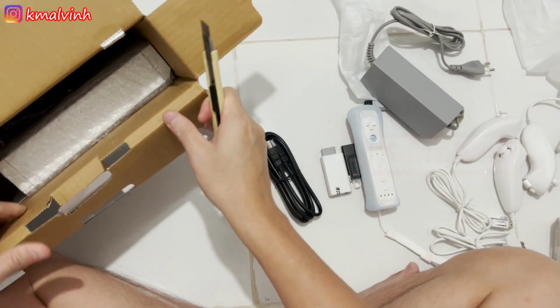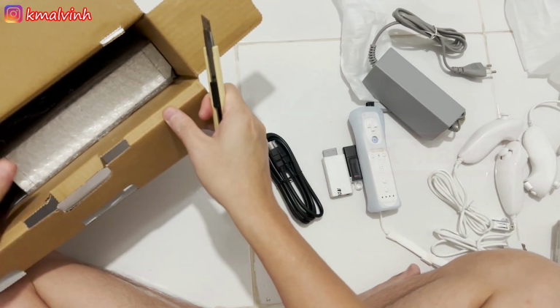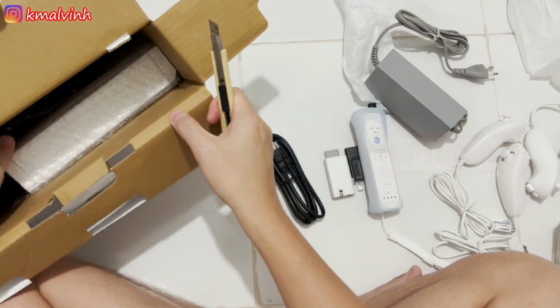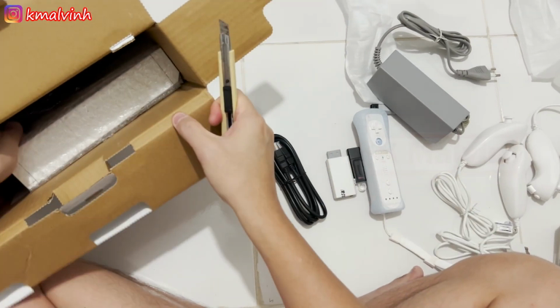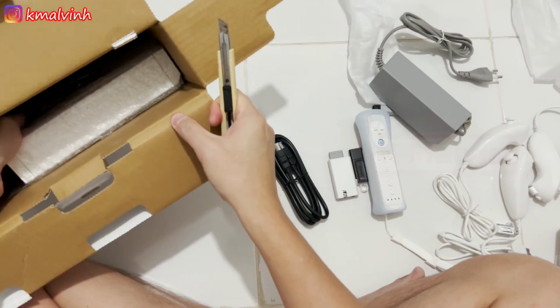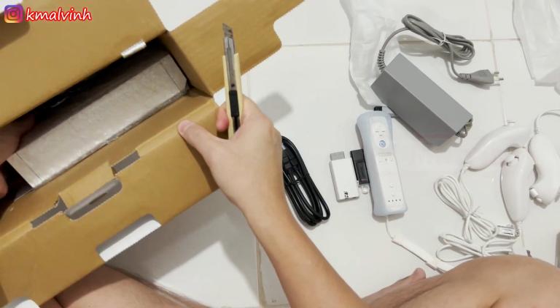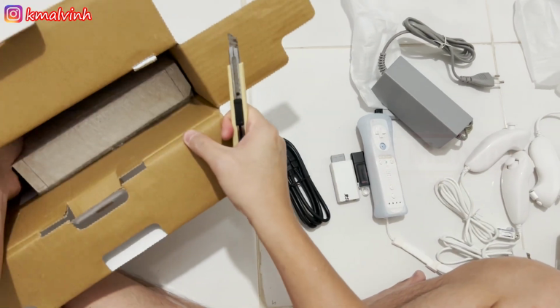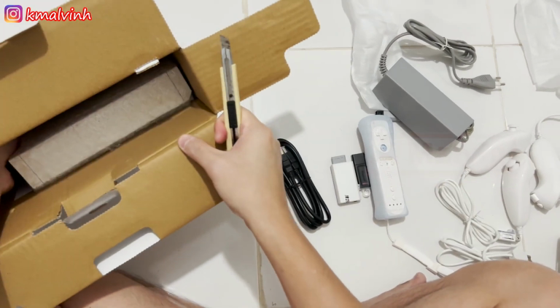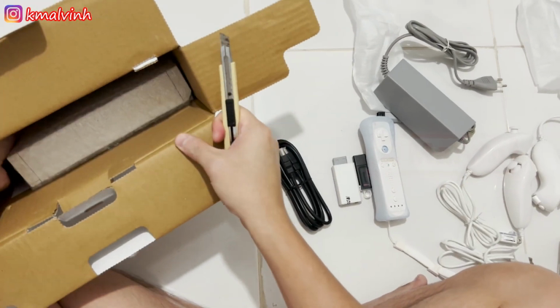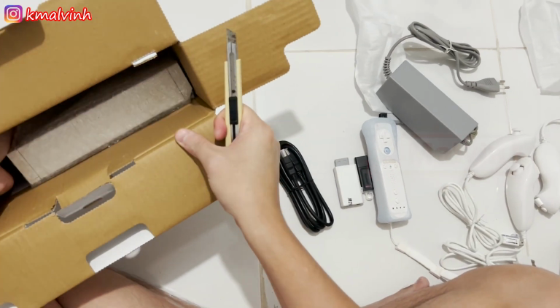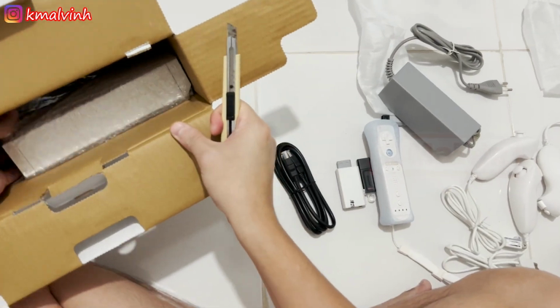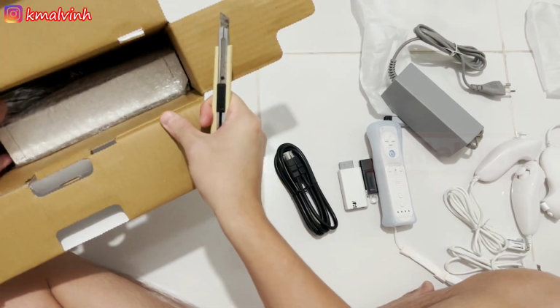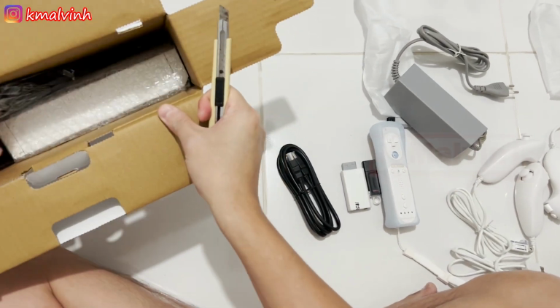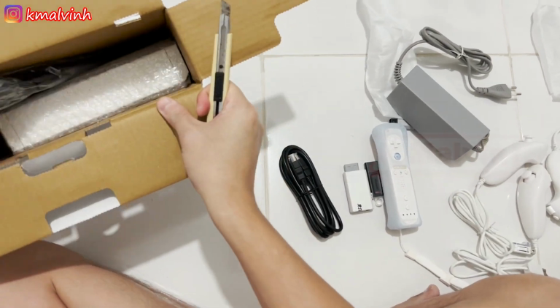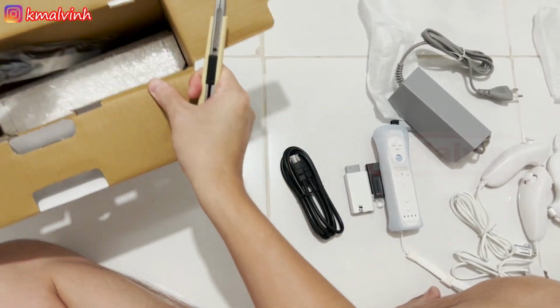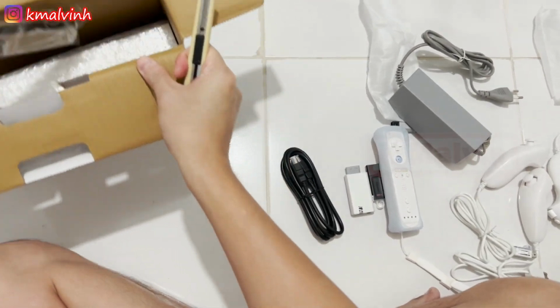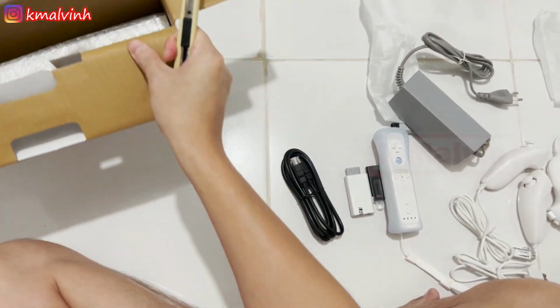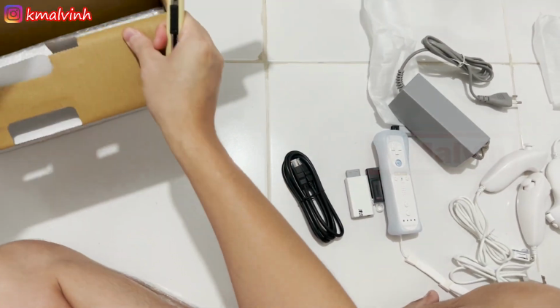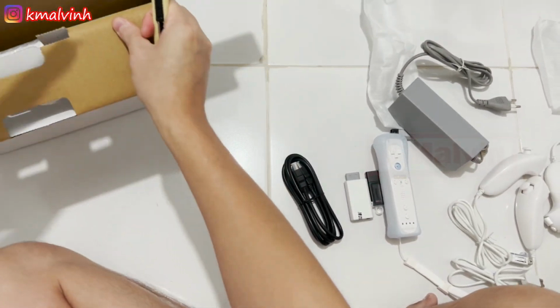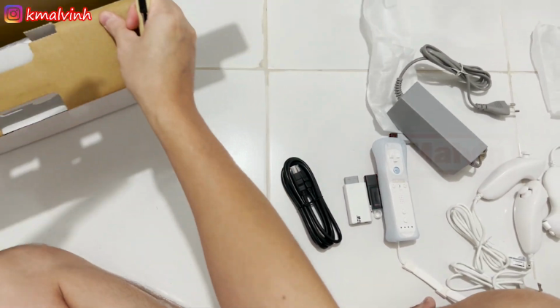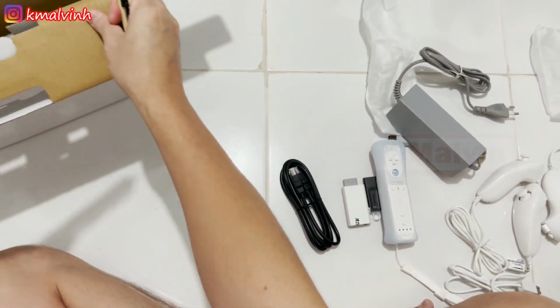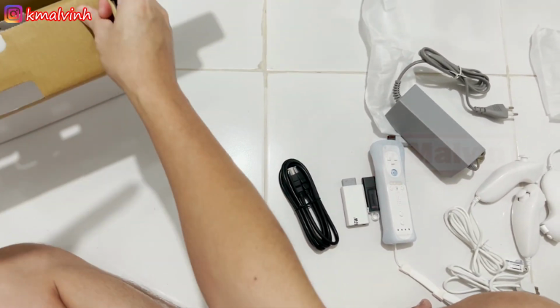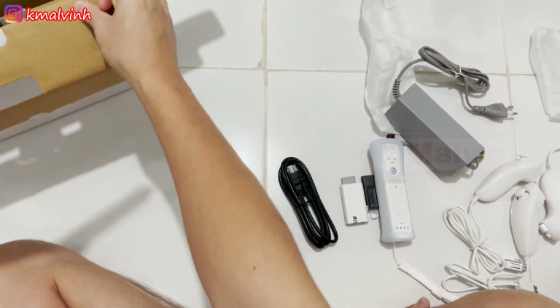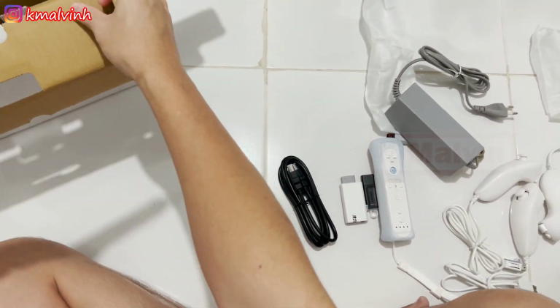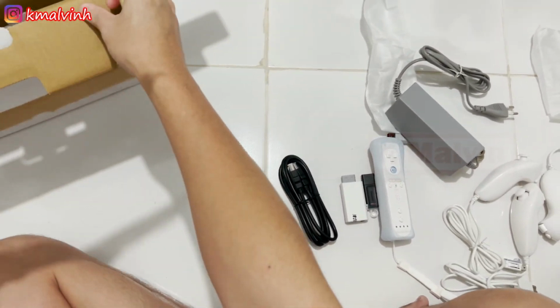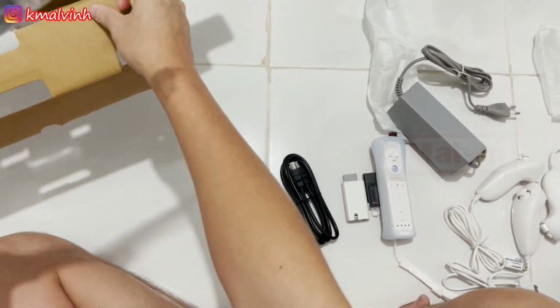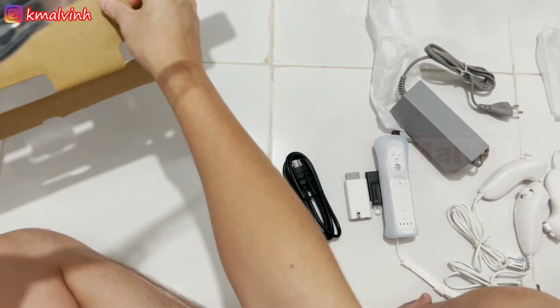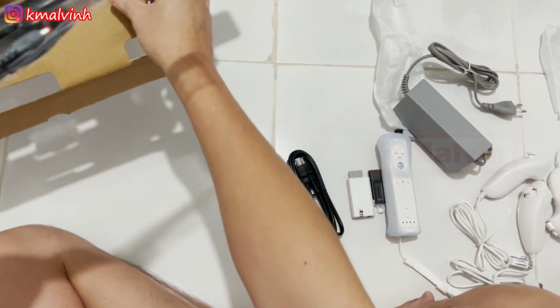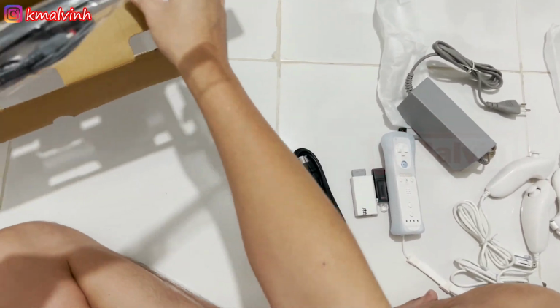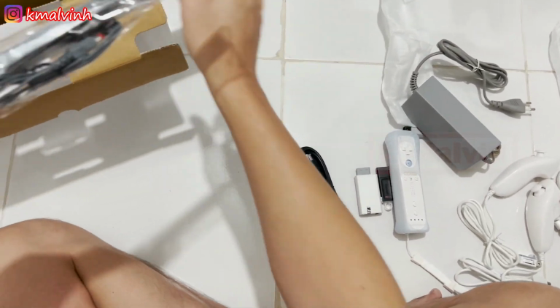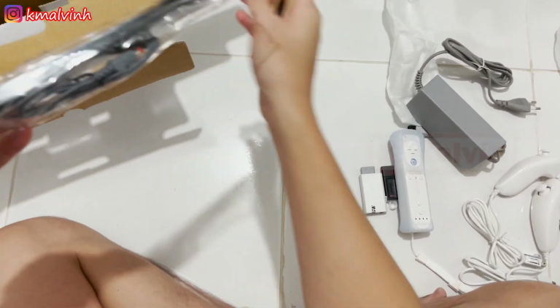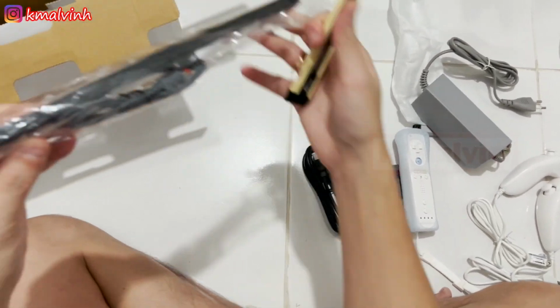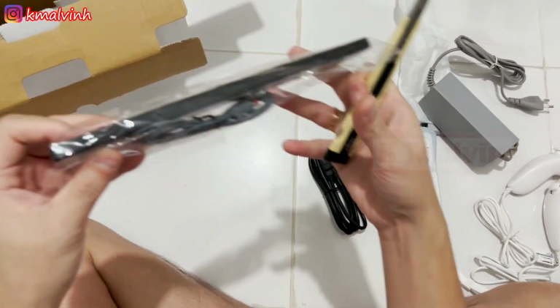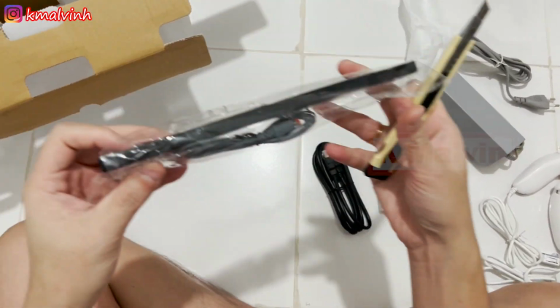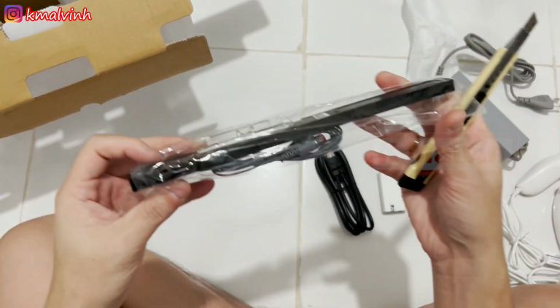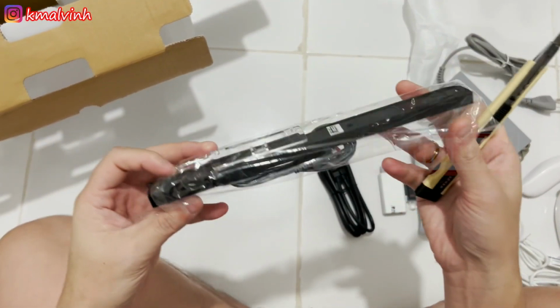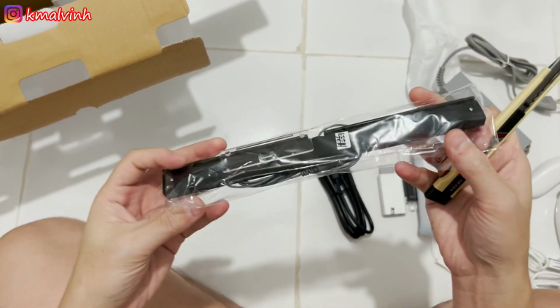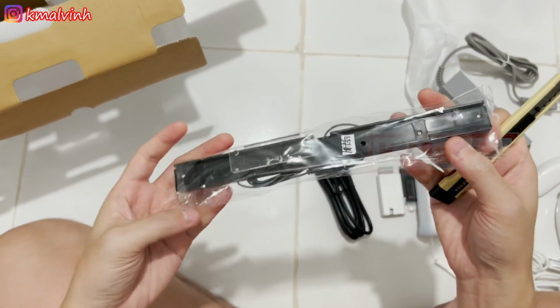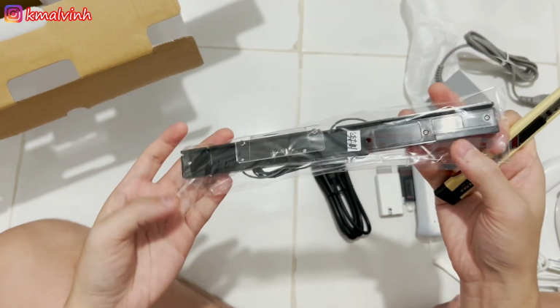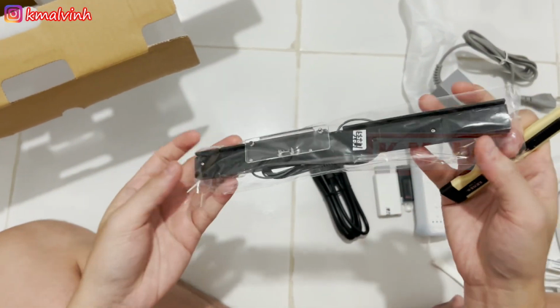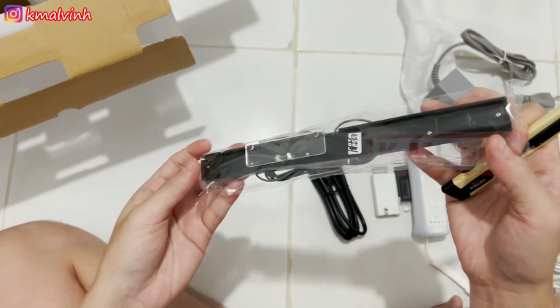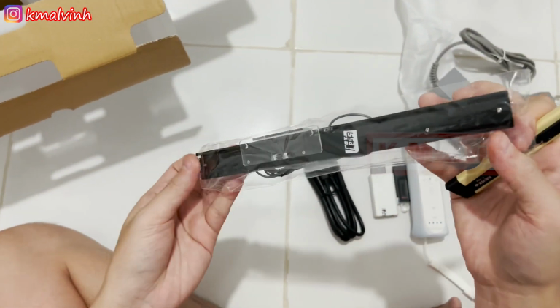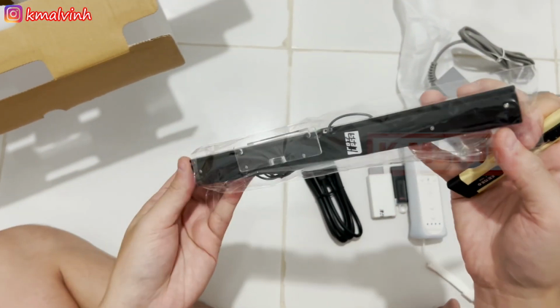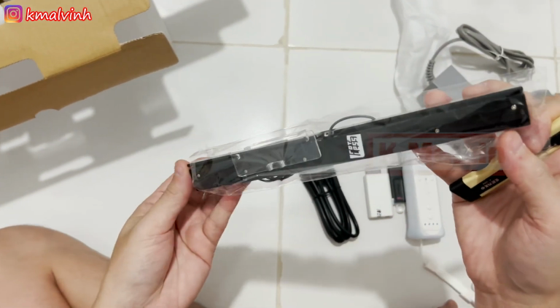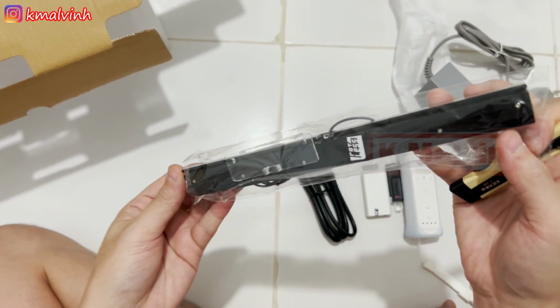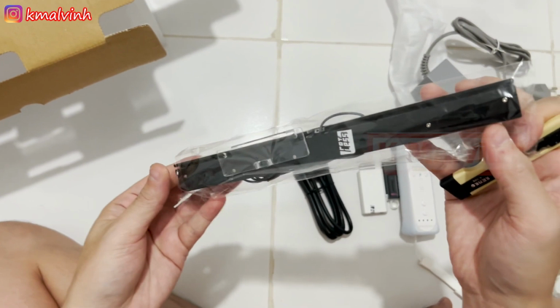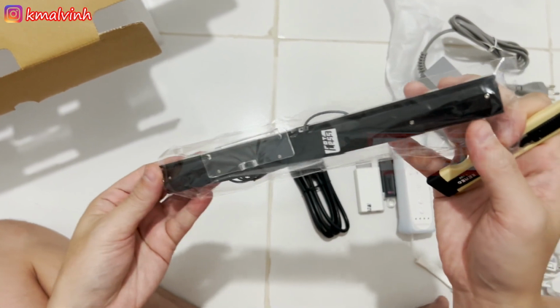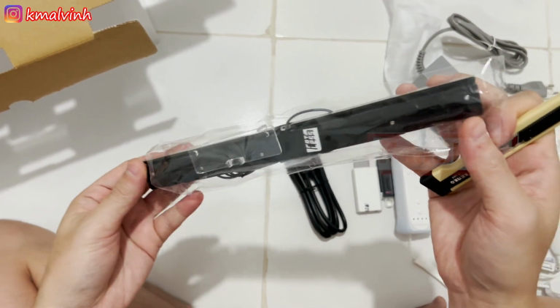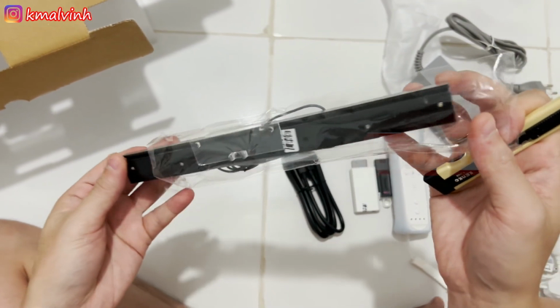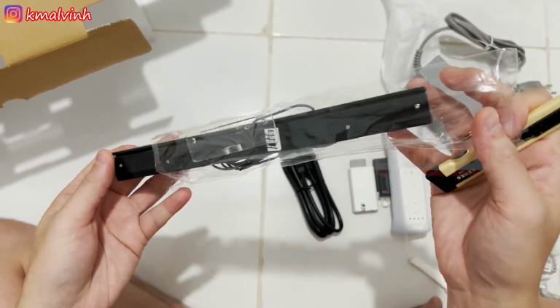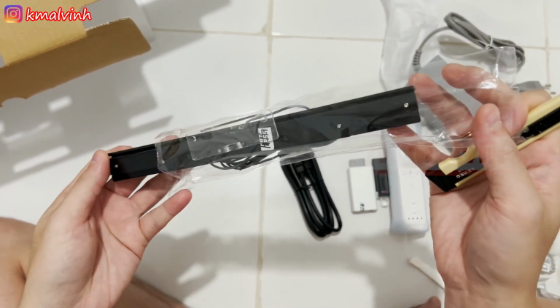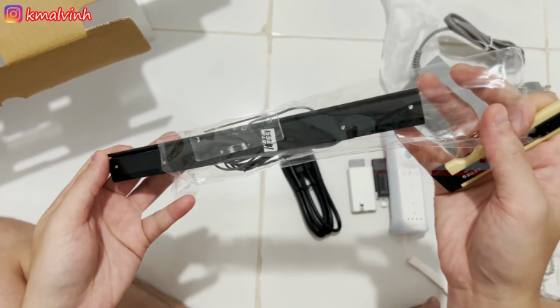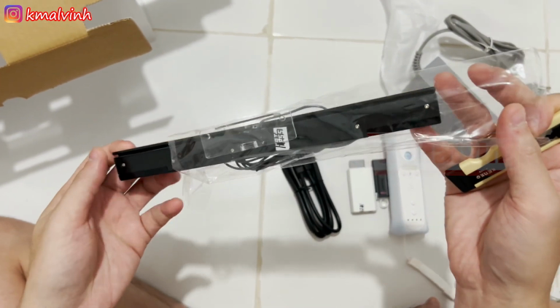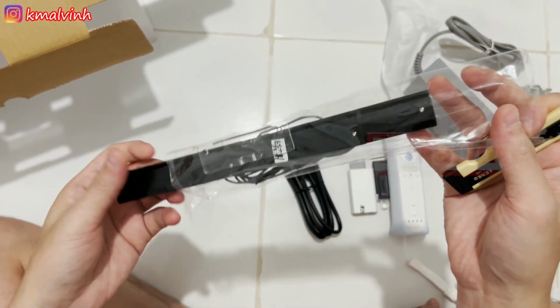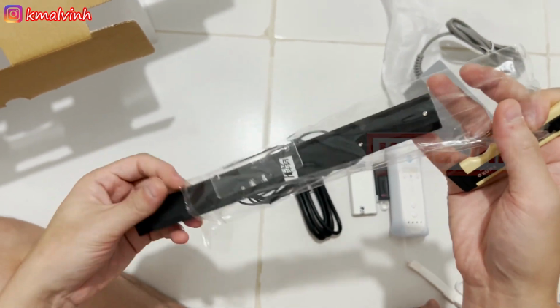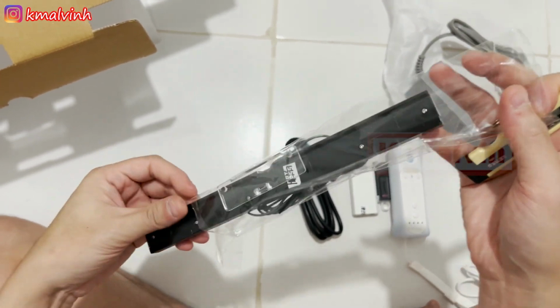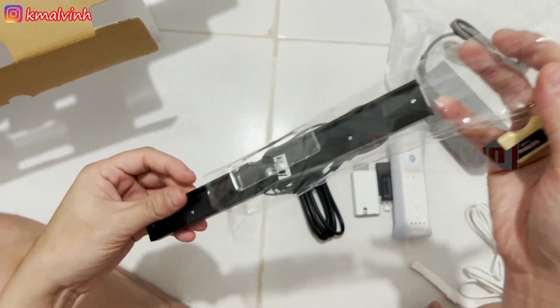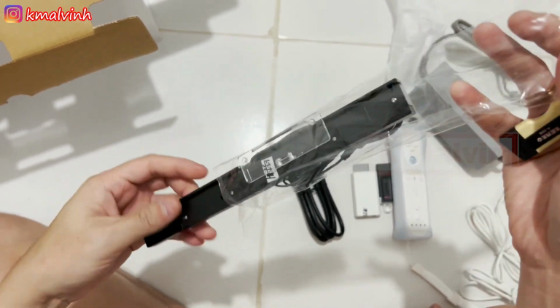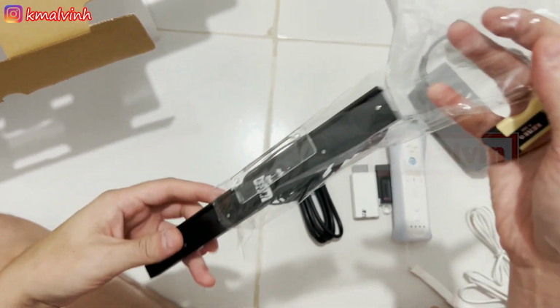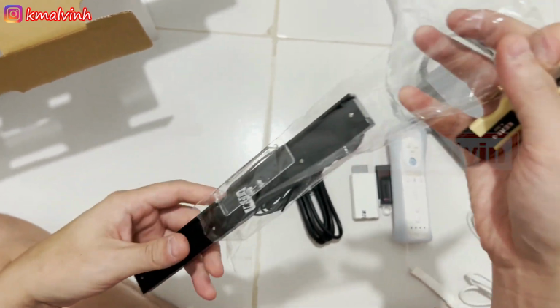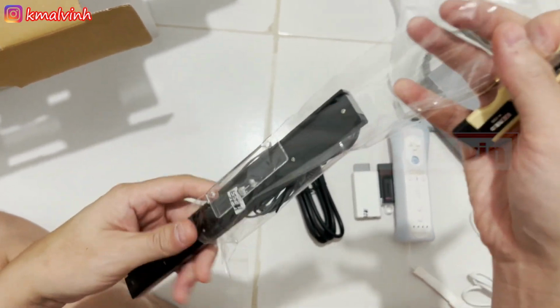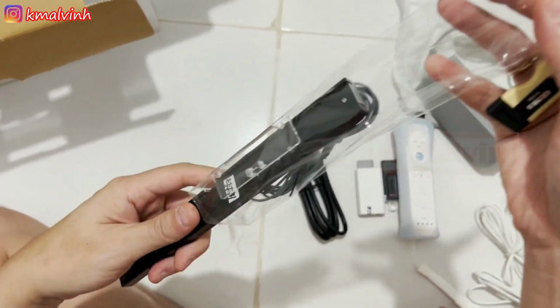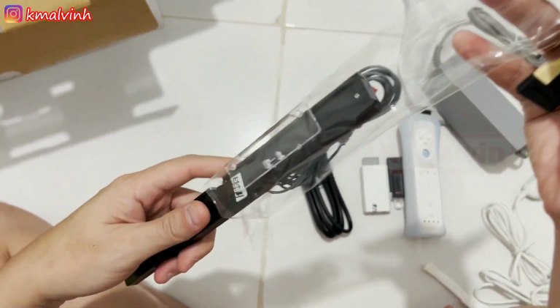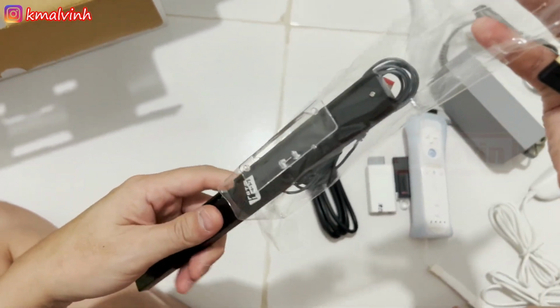Lanjut ada lagi apa — oh, ini sensor-nya yang ditempel di TV ya.